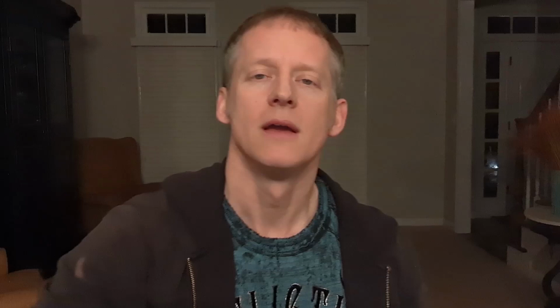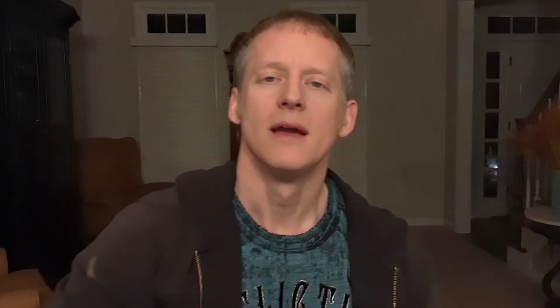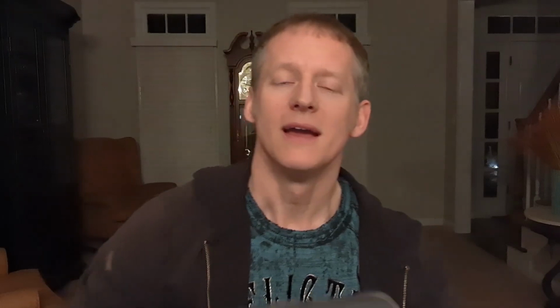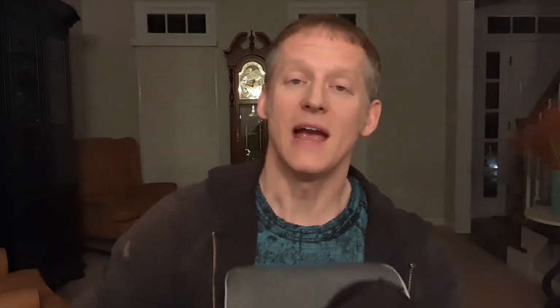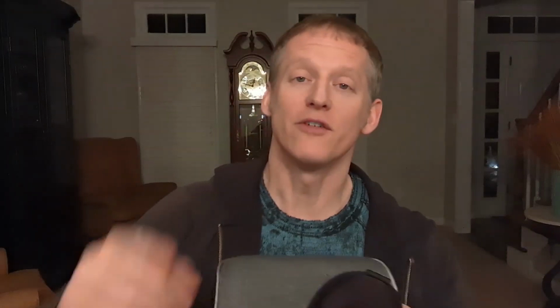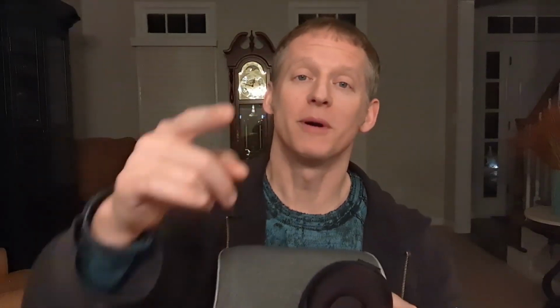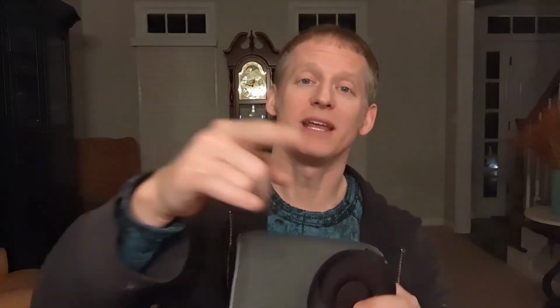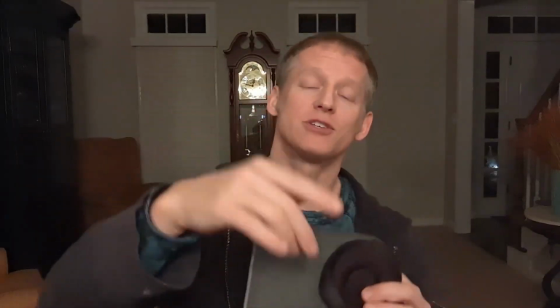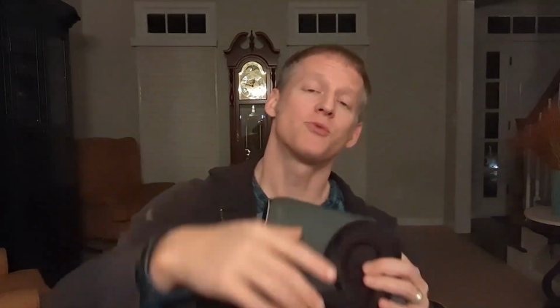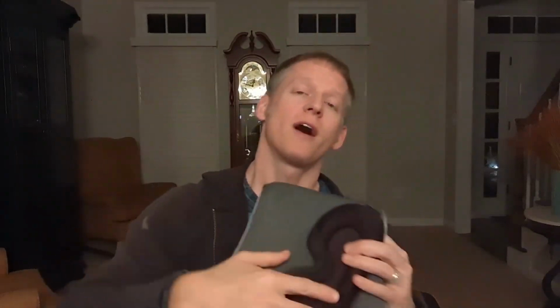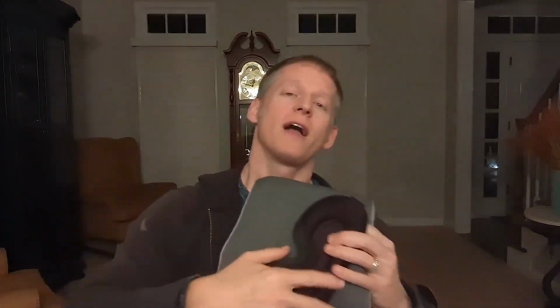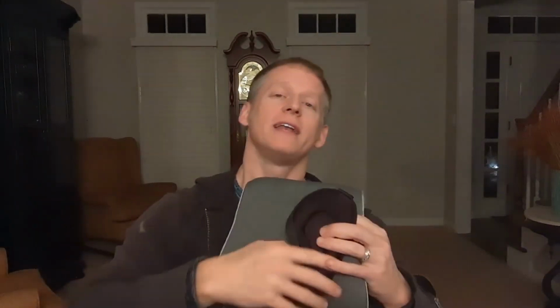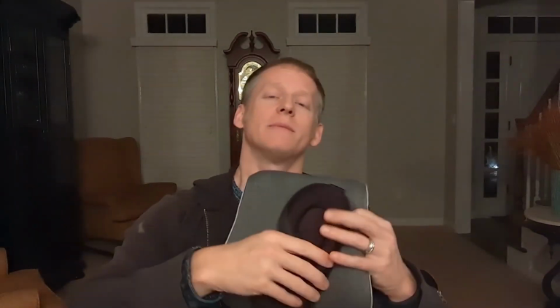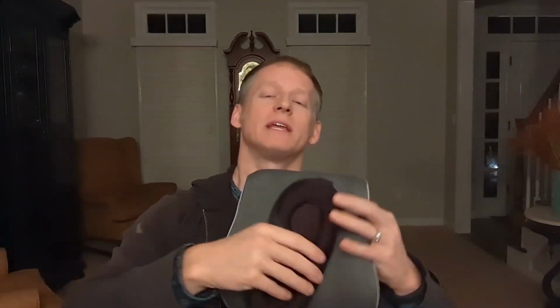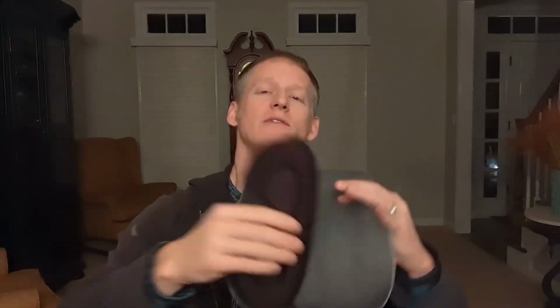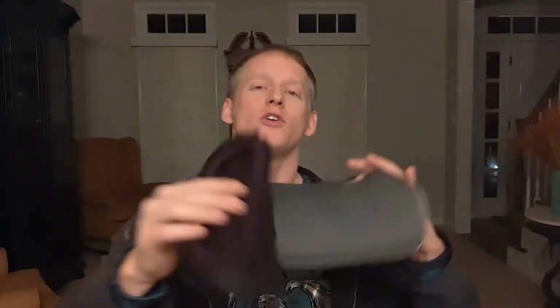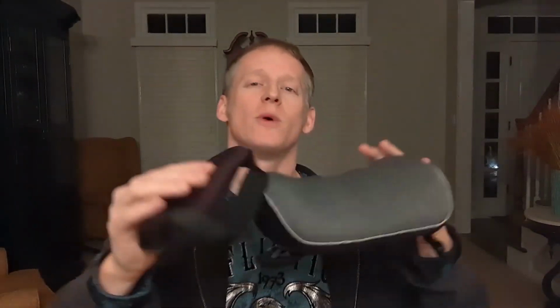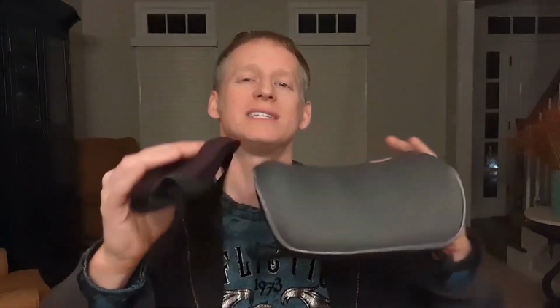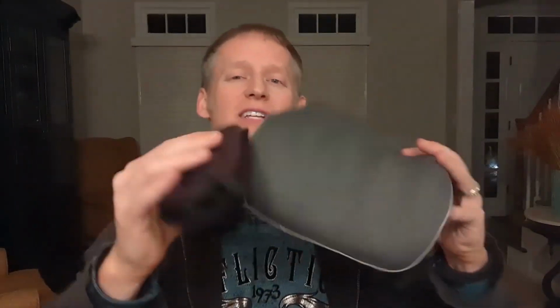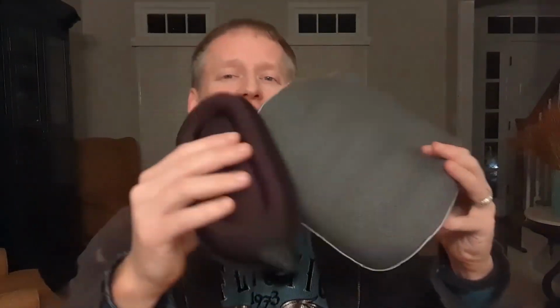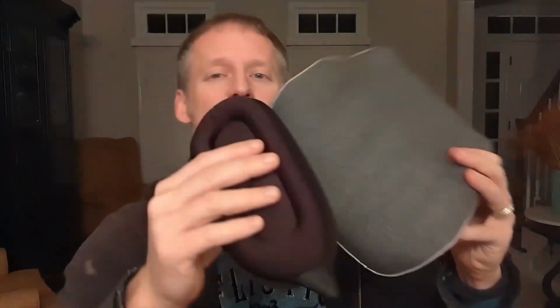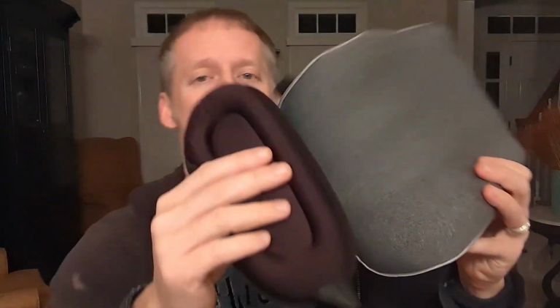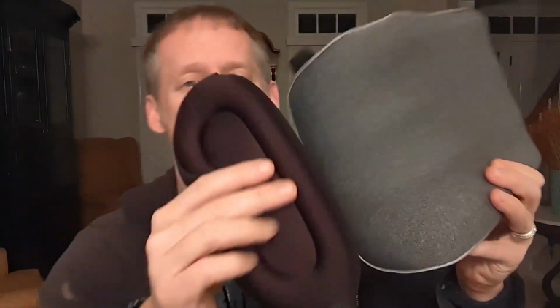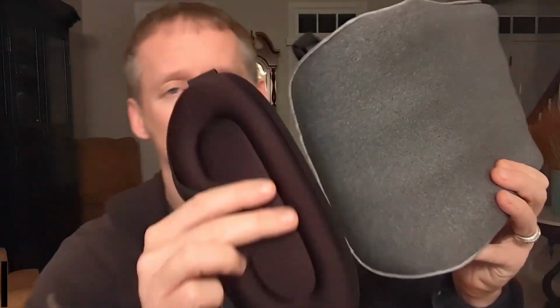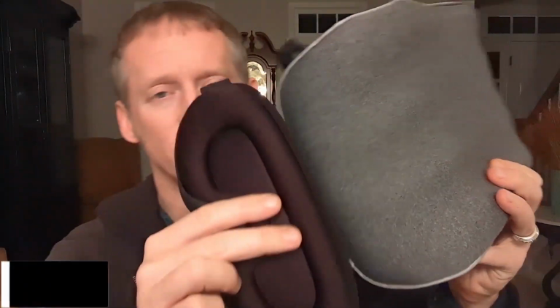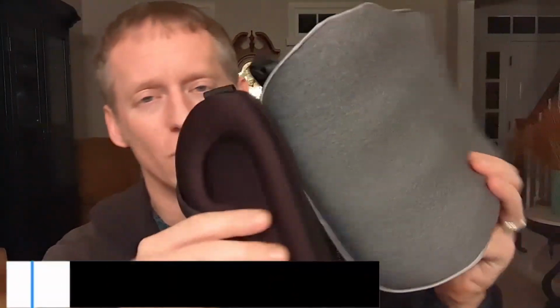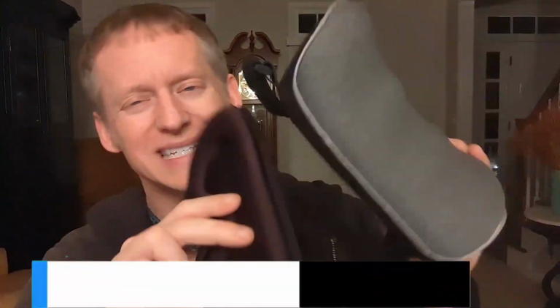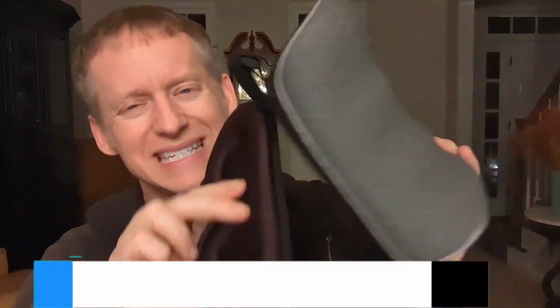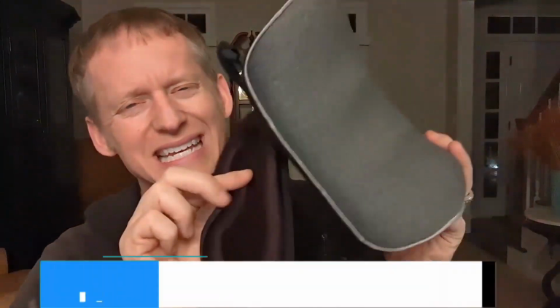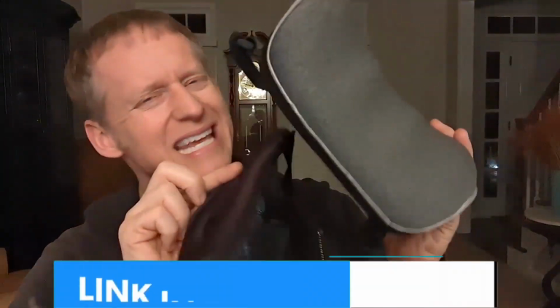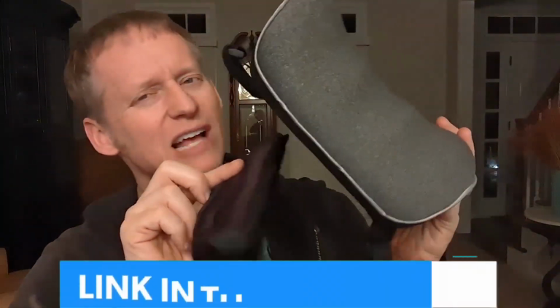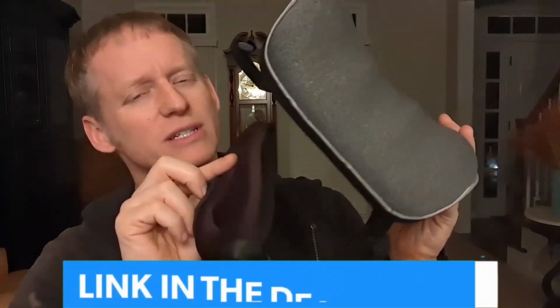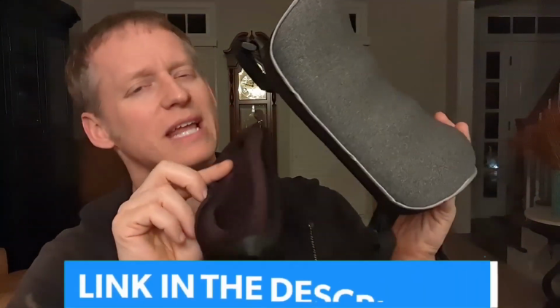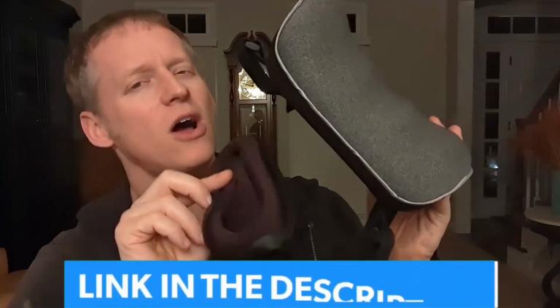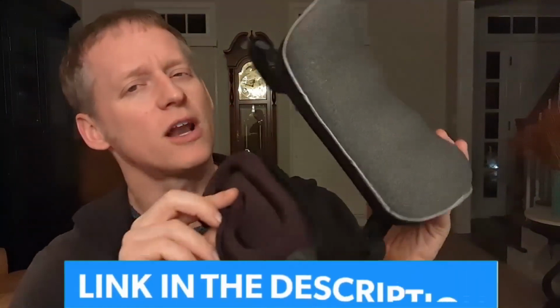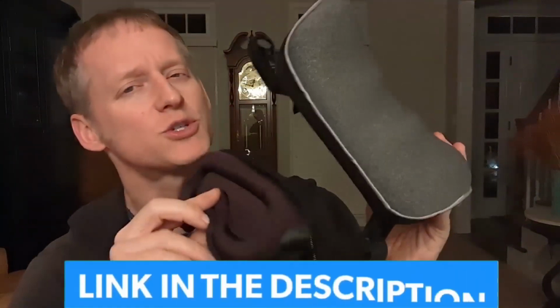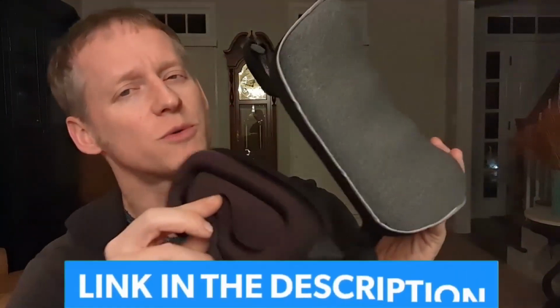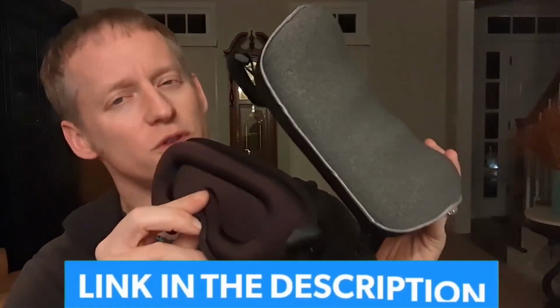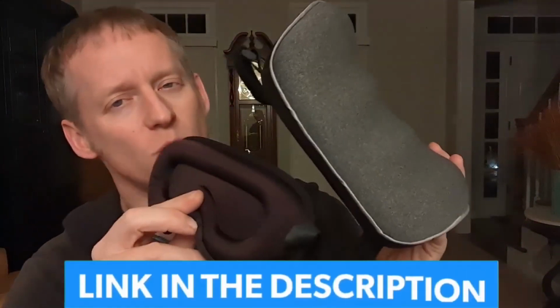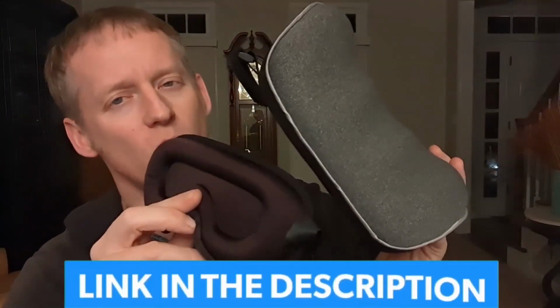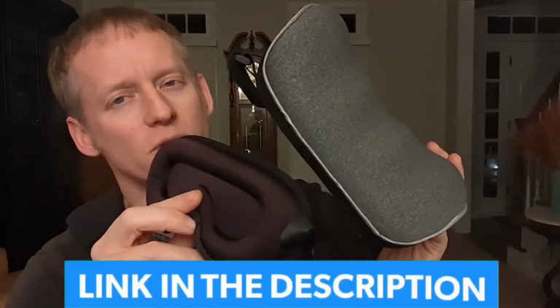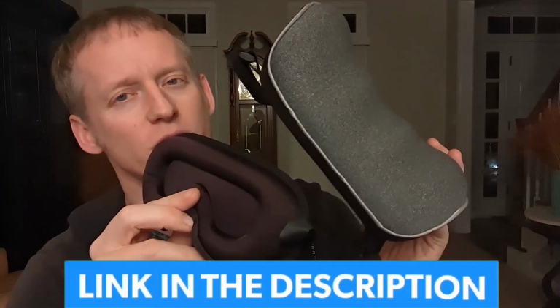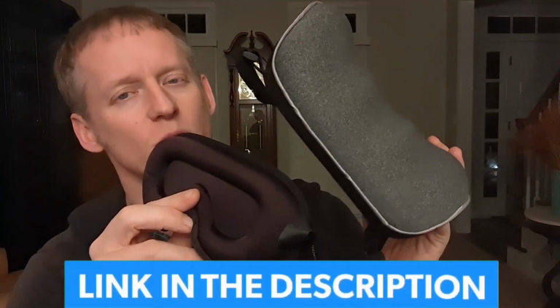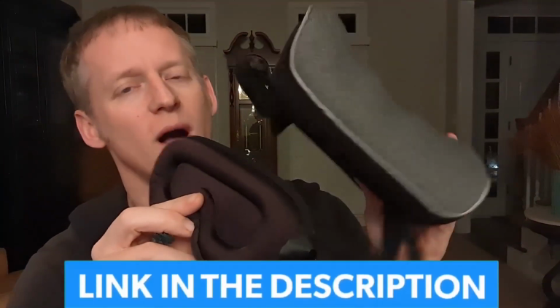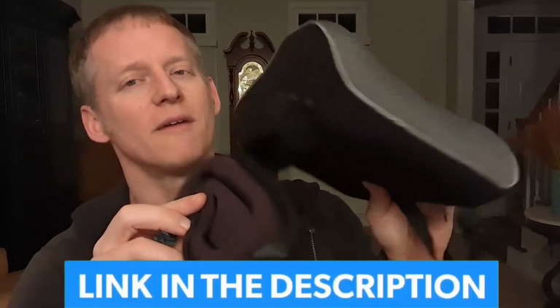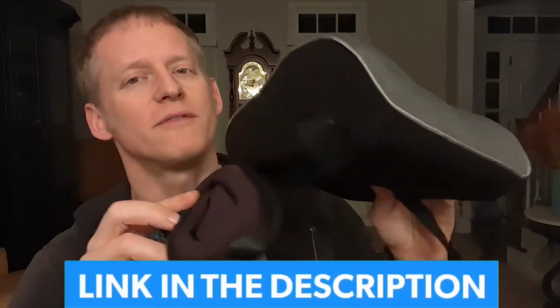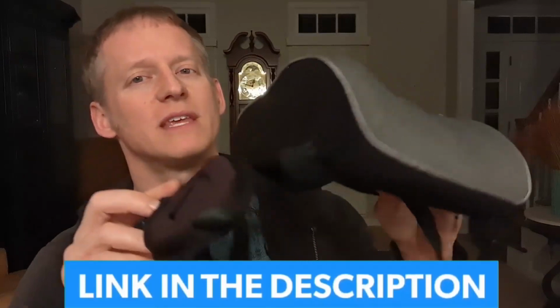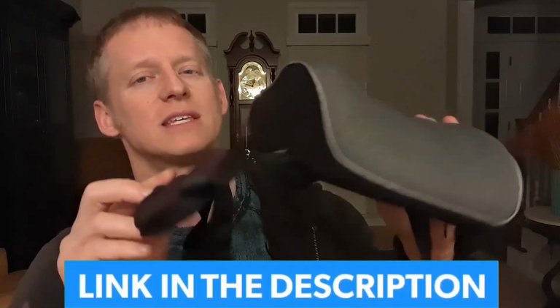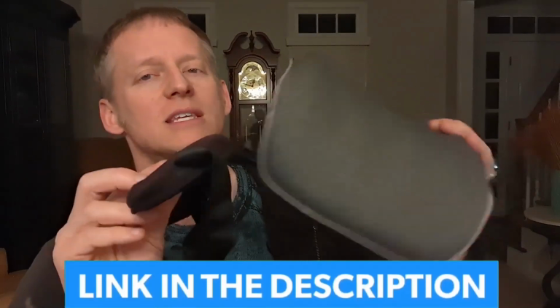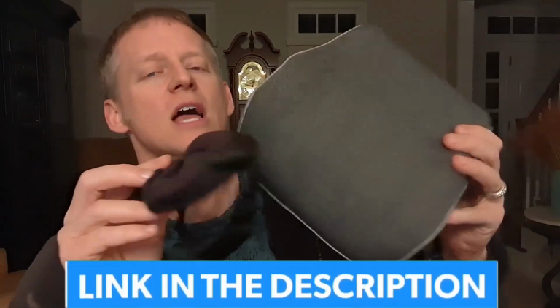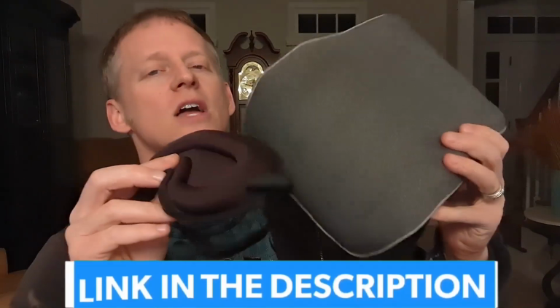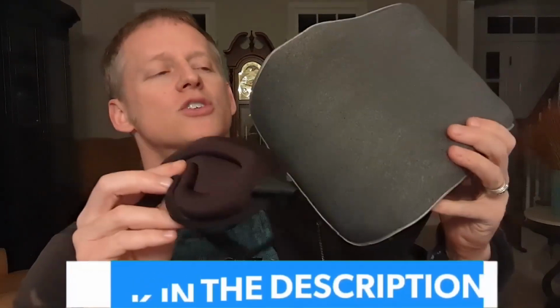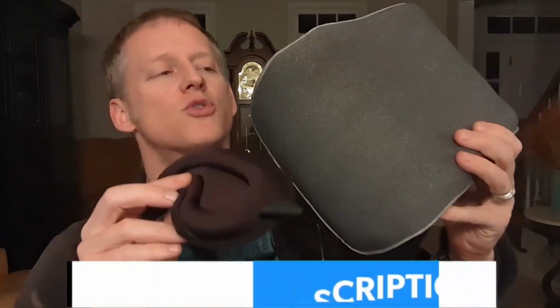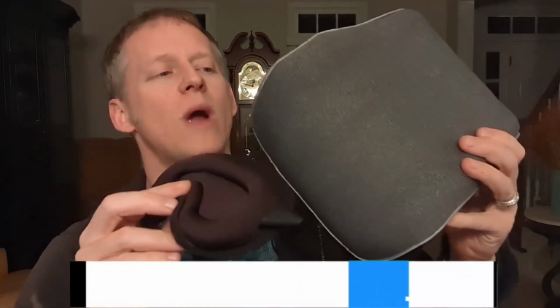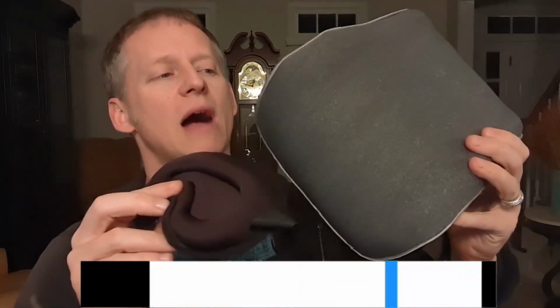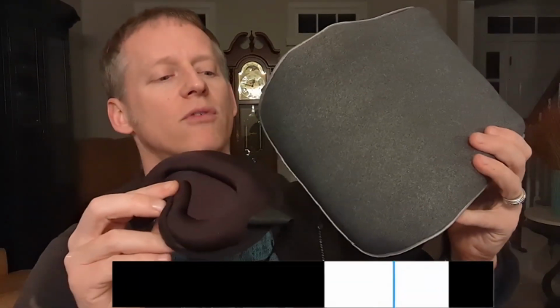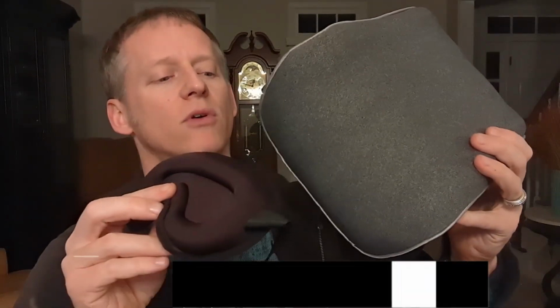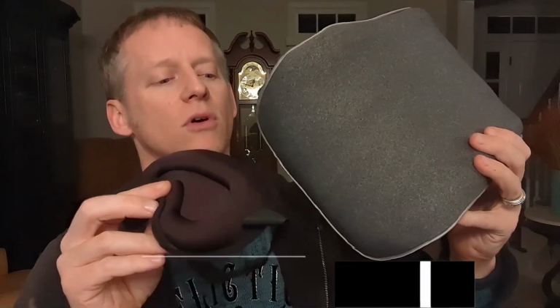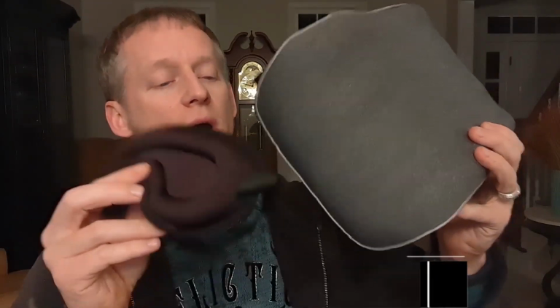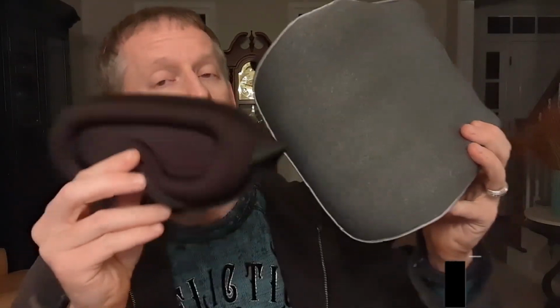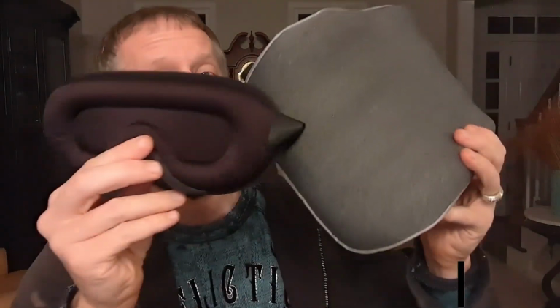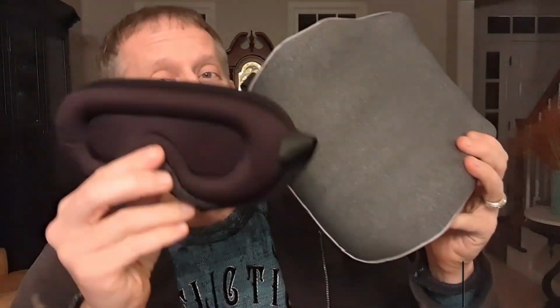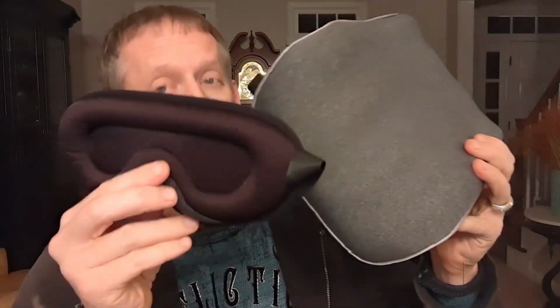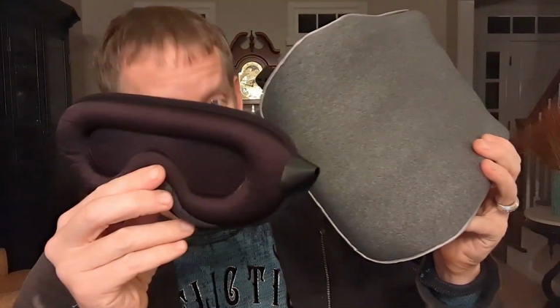Hey everybody, it's Ryan. I'm gonna give you a detailed and honest review overview of this travel pillow.